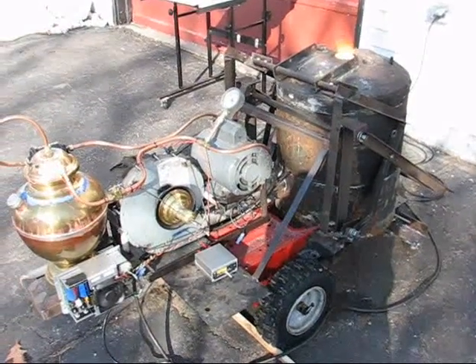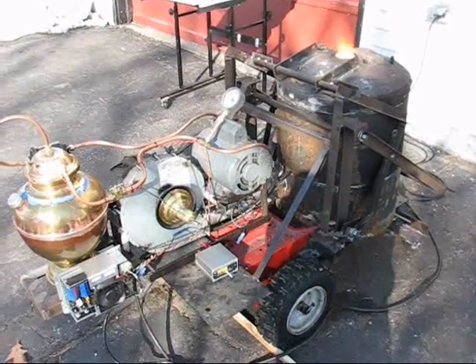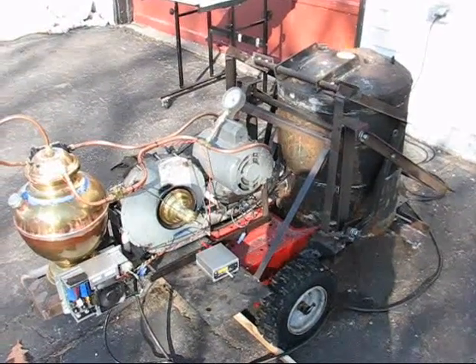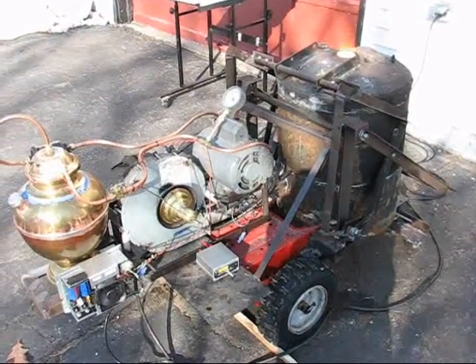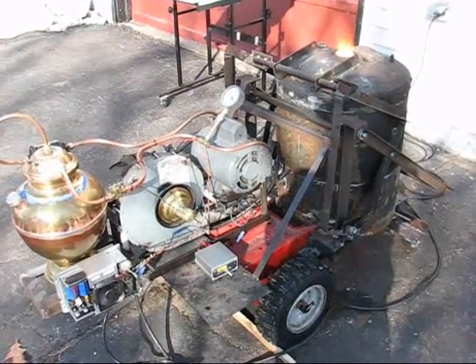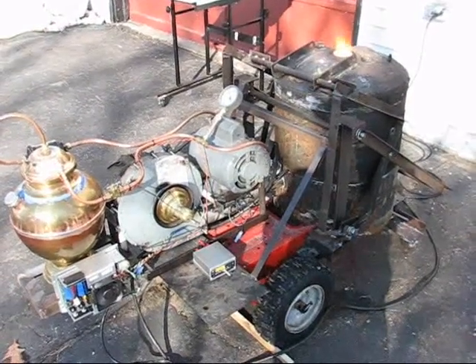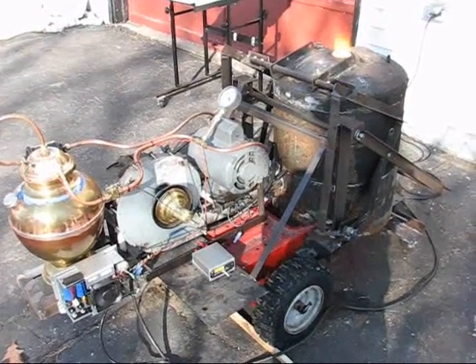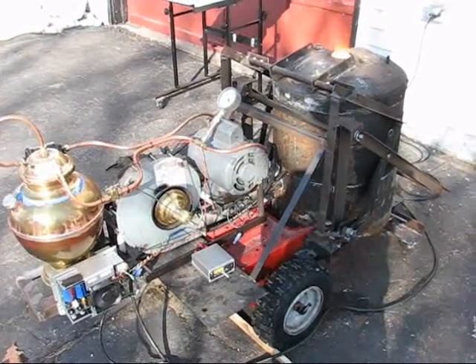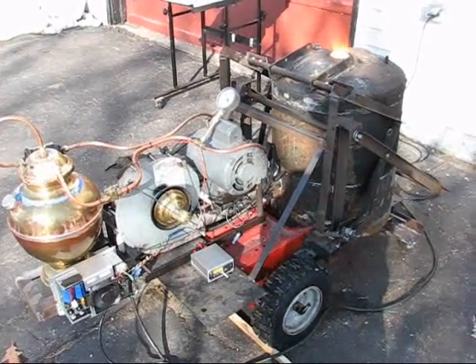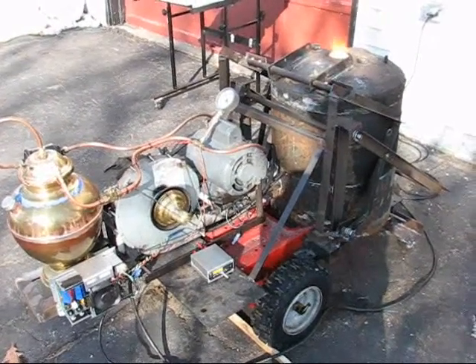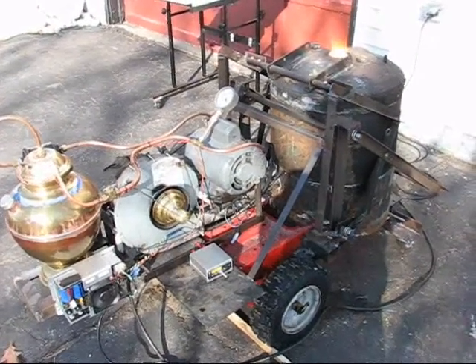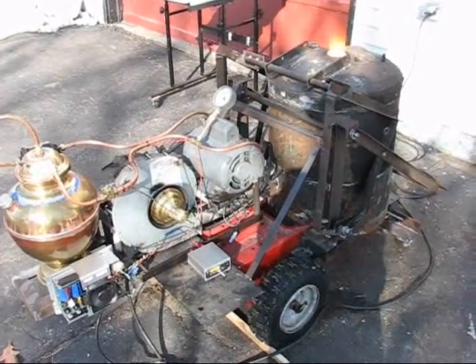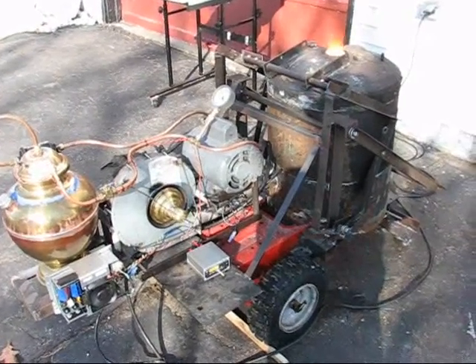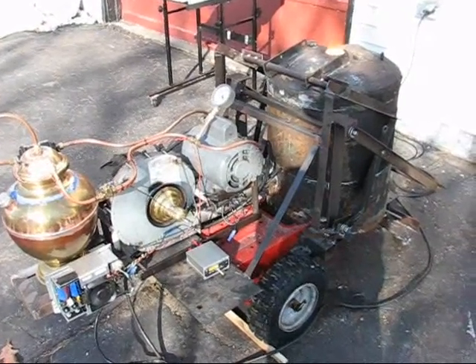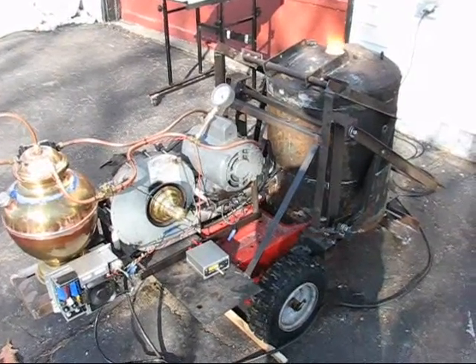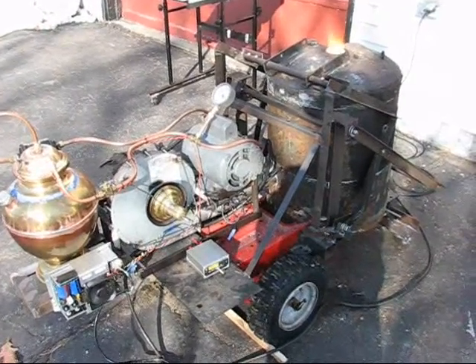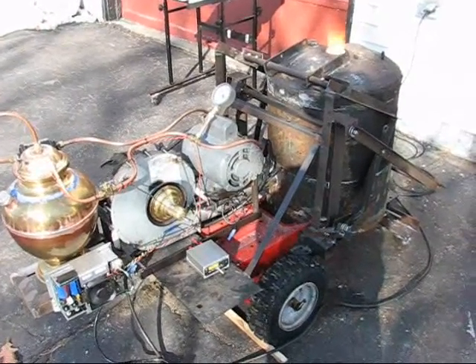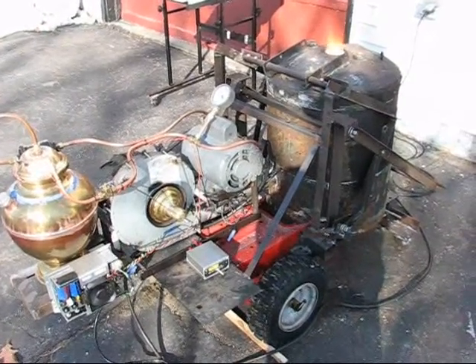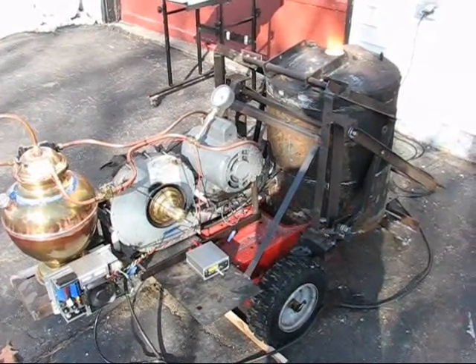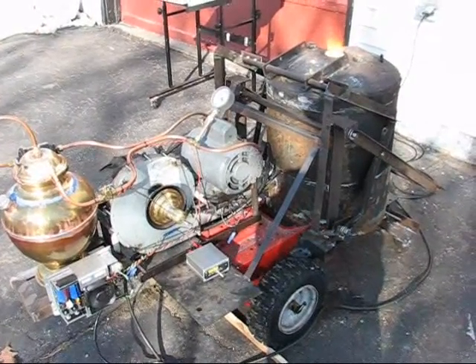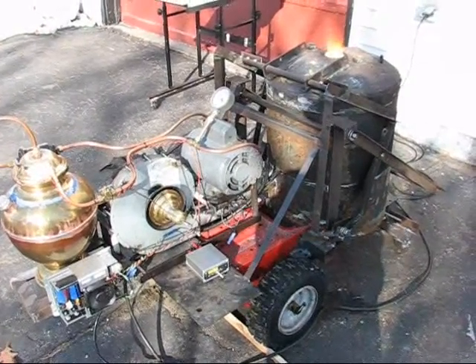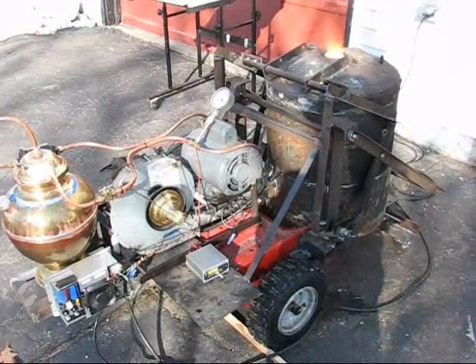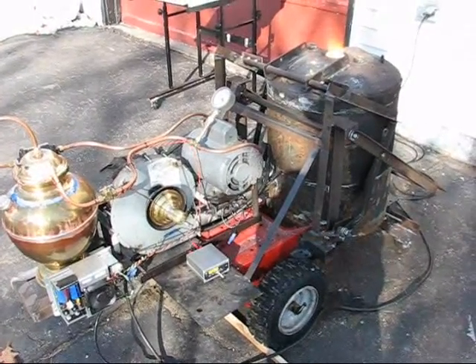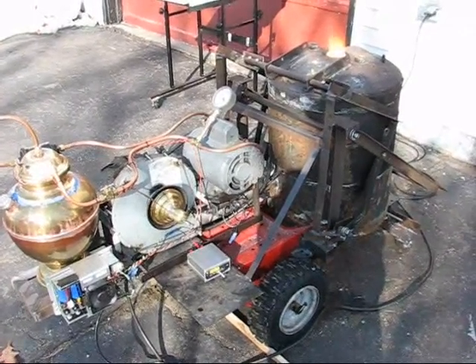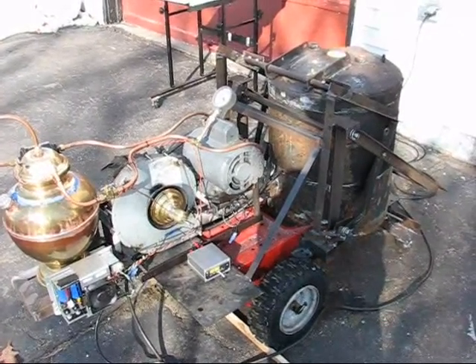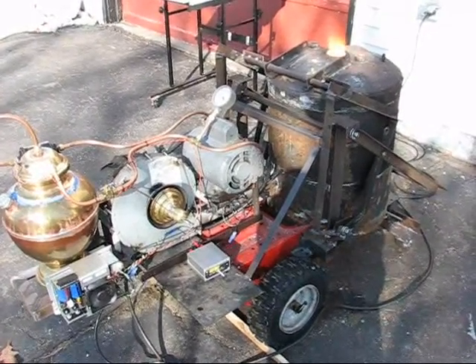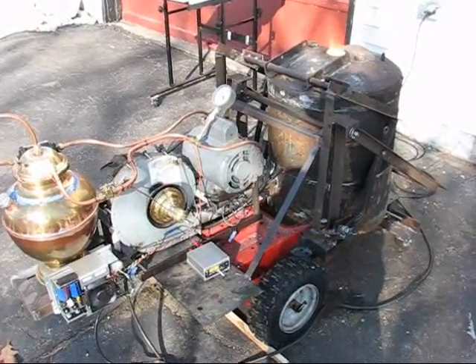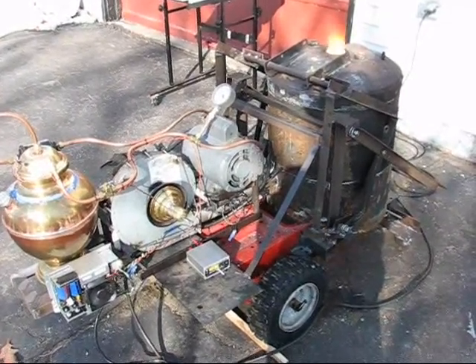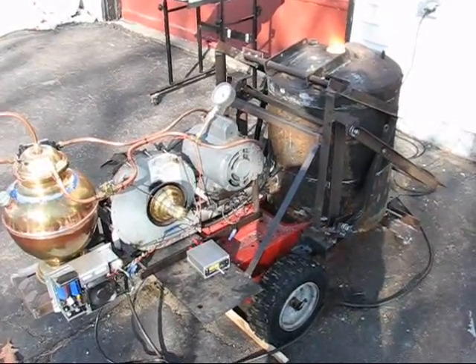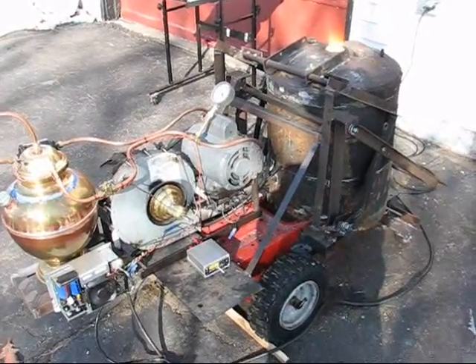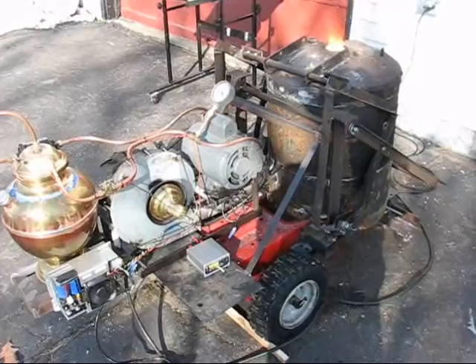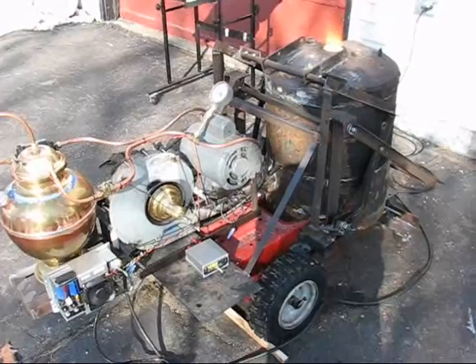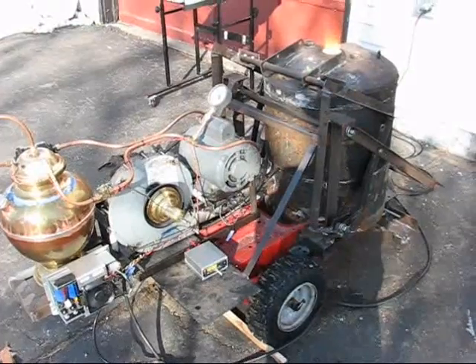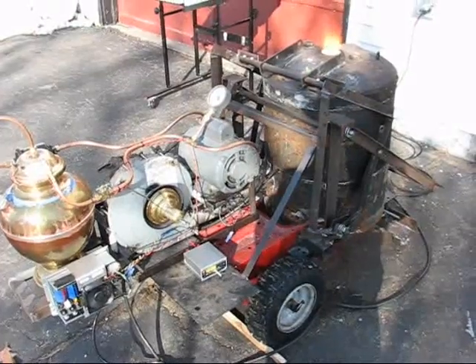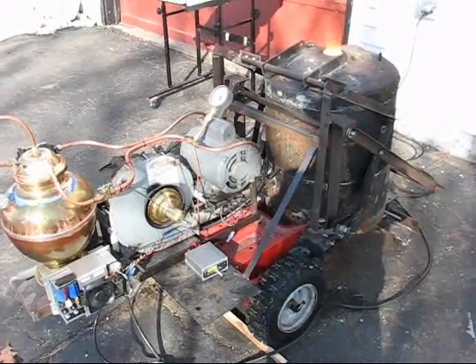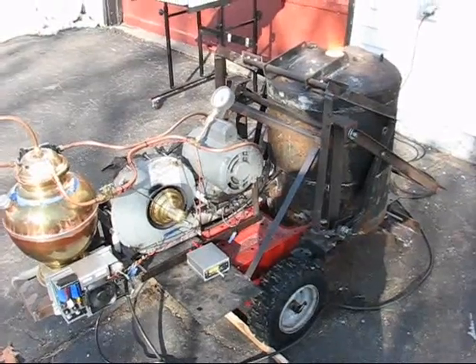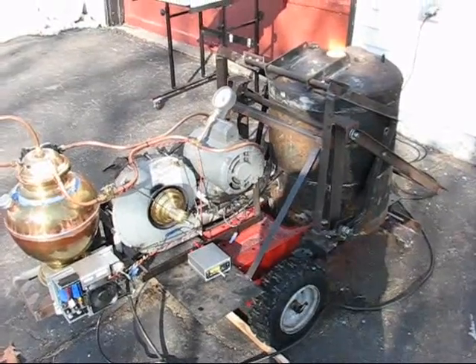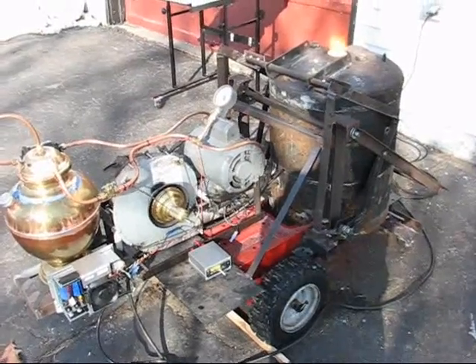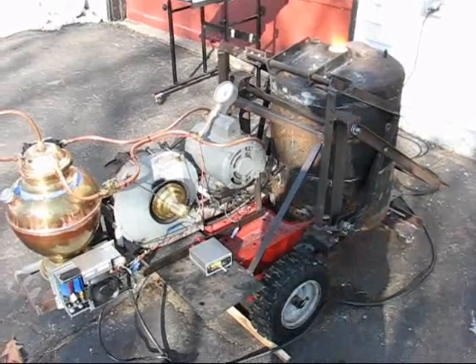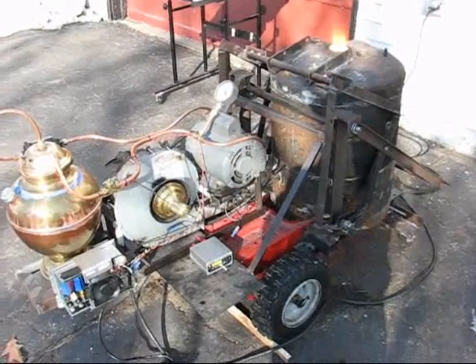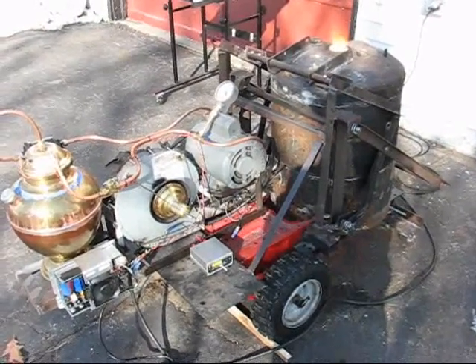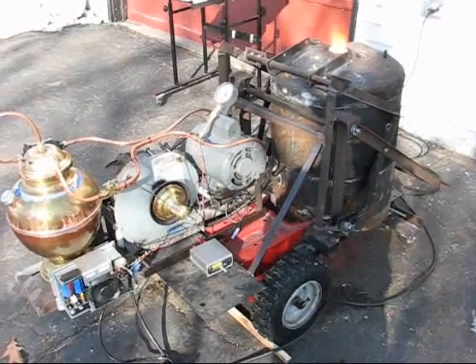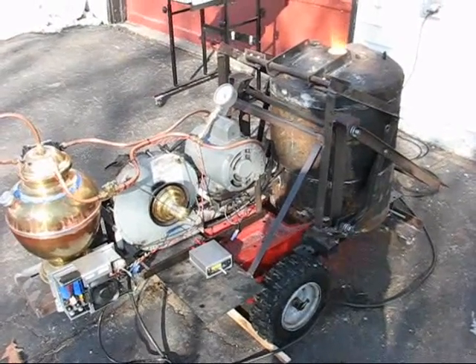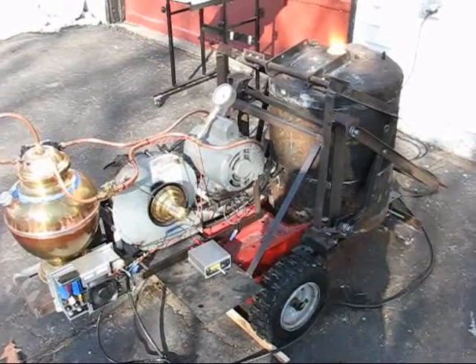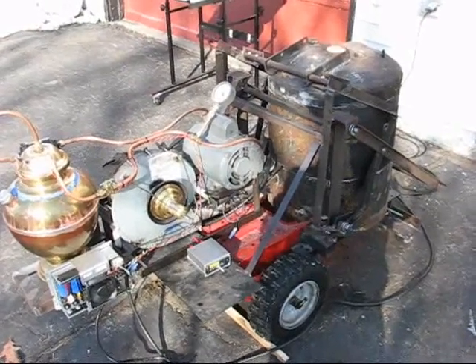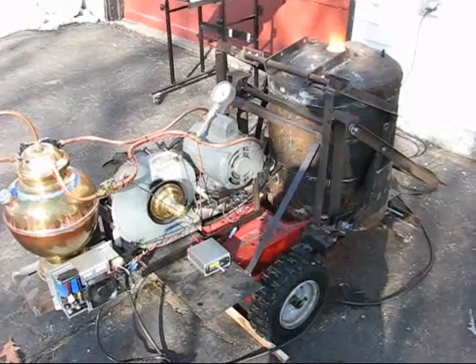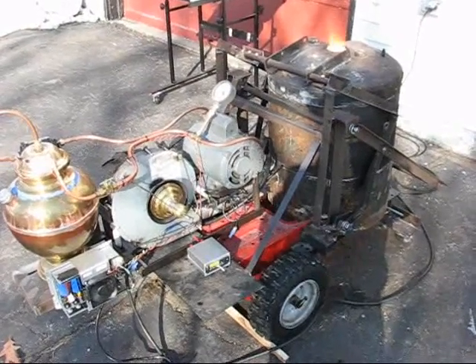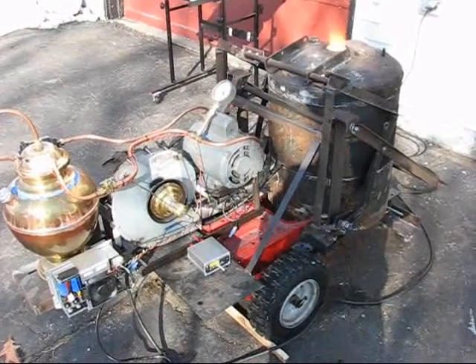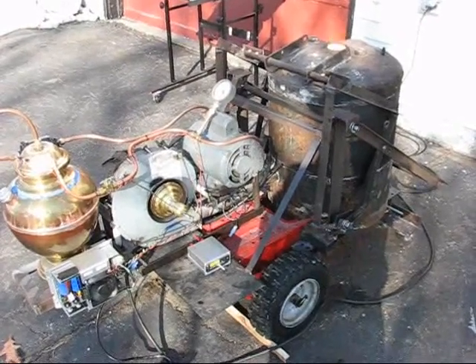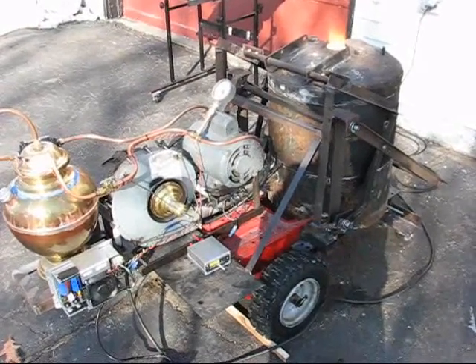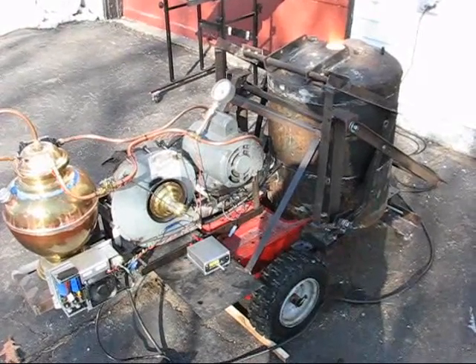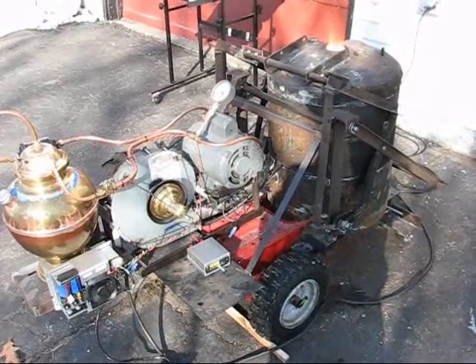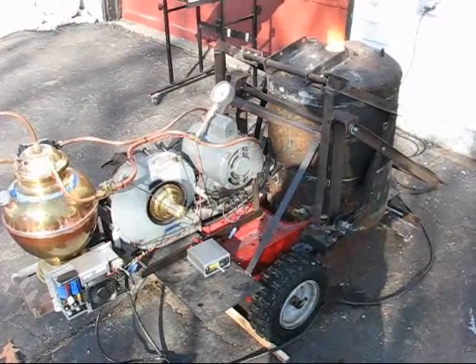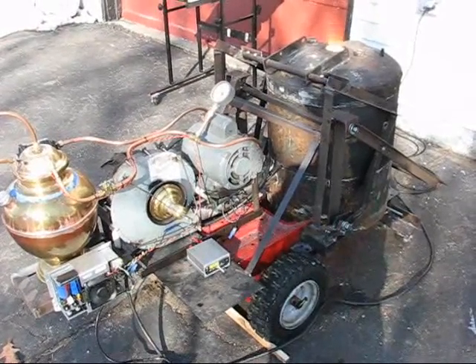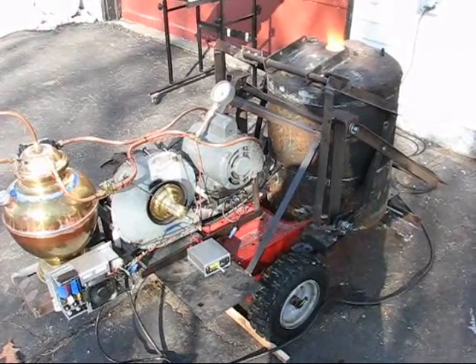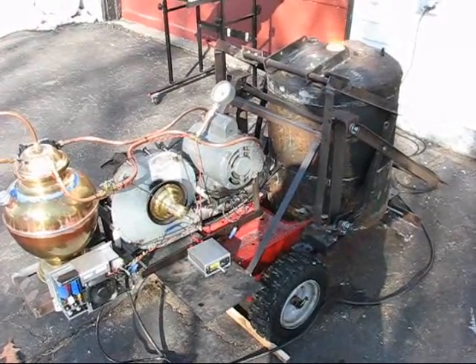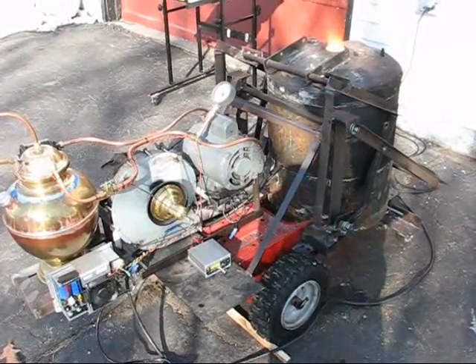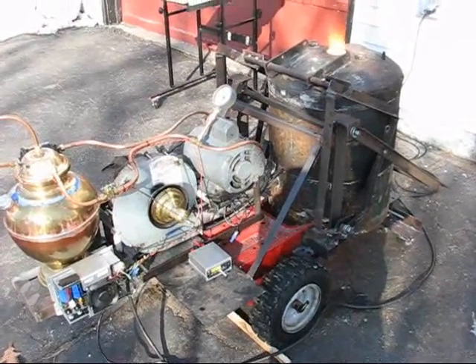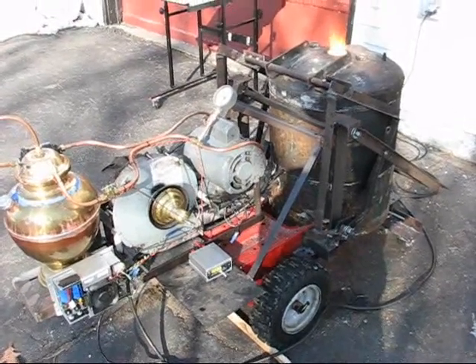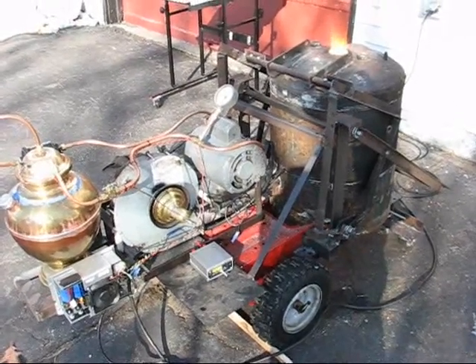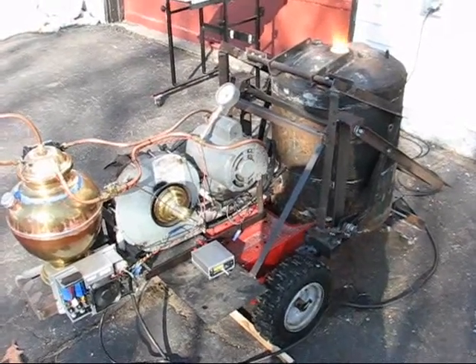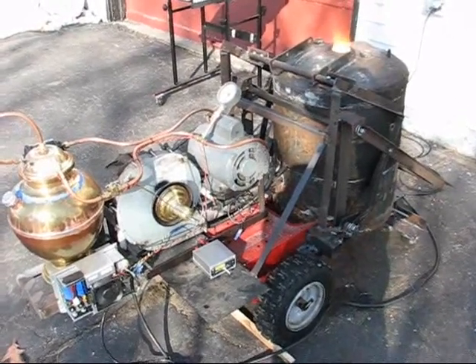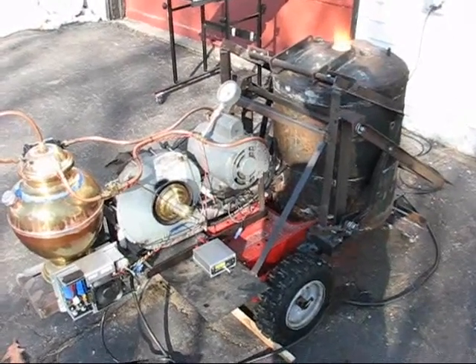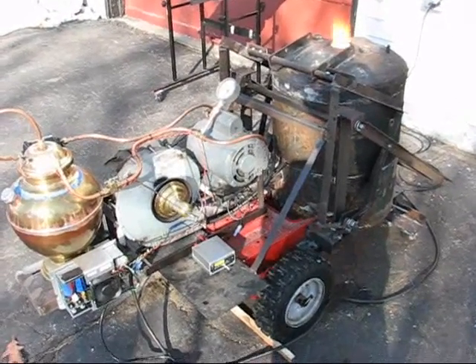And that's my foundry furnace. Waste oil injection comes next. See you next time.